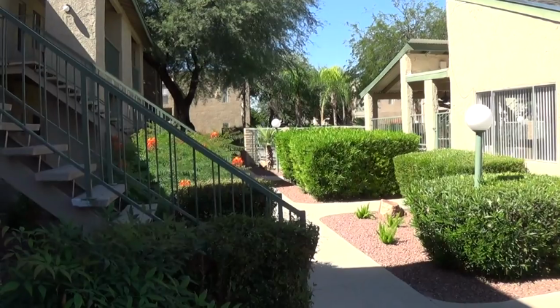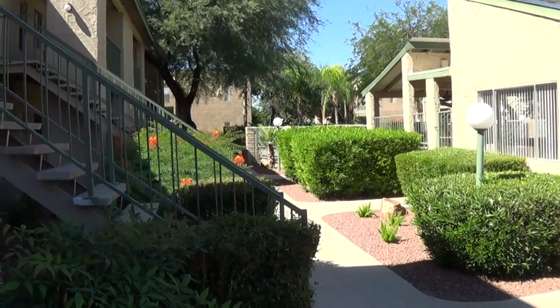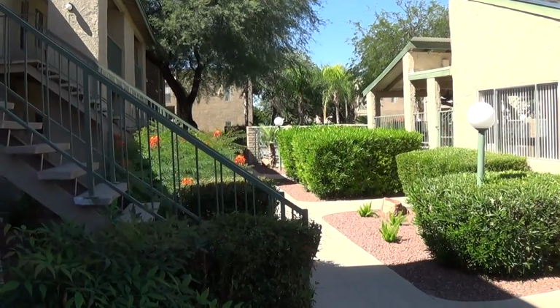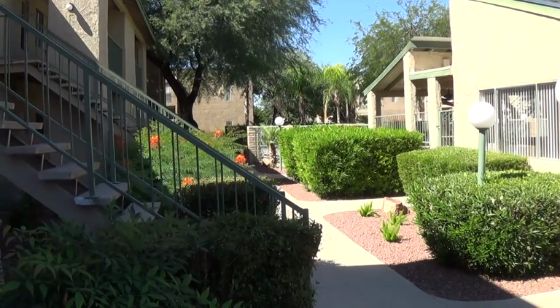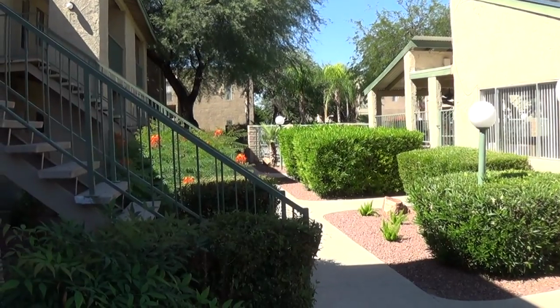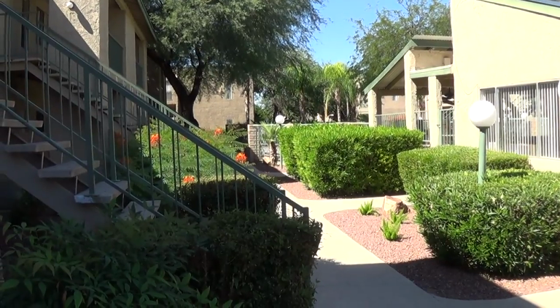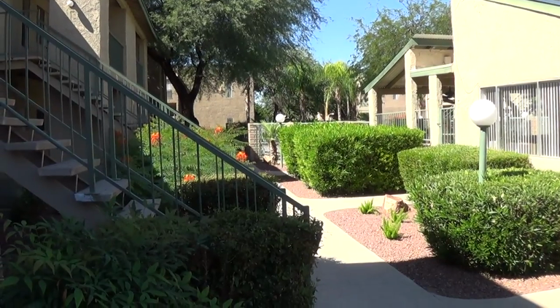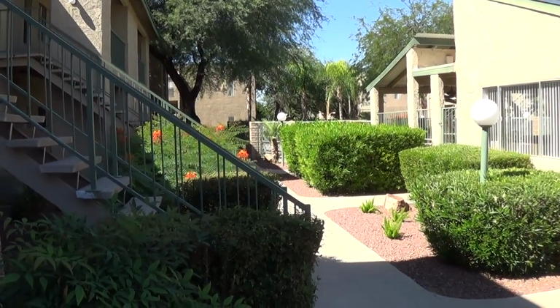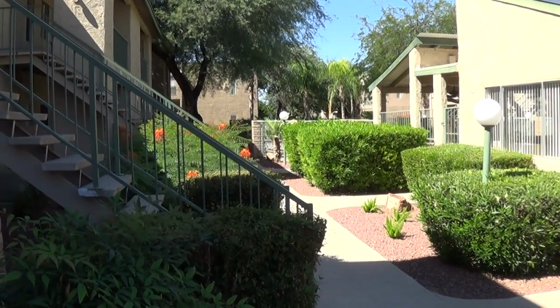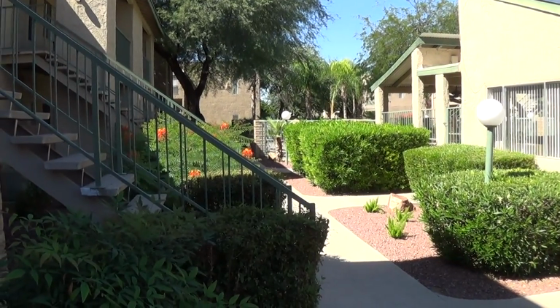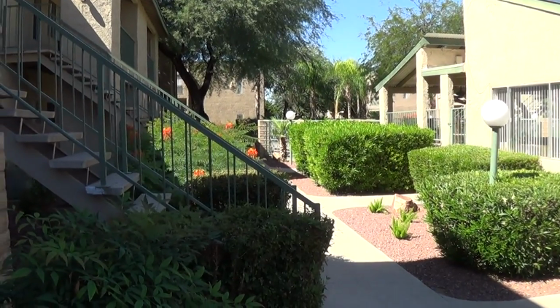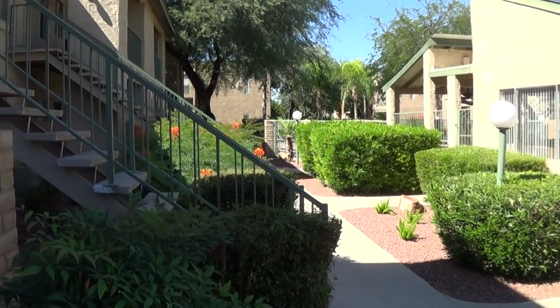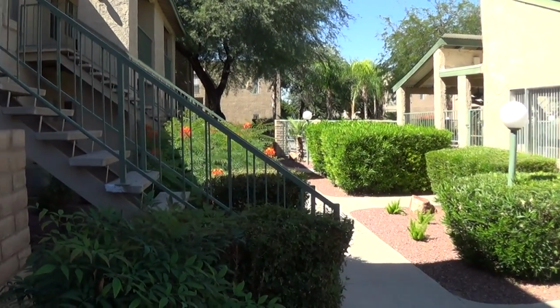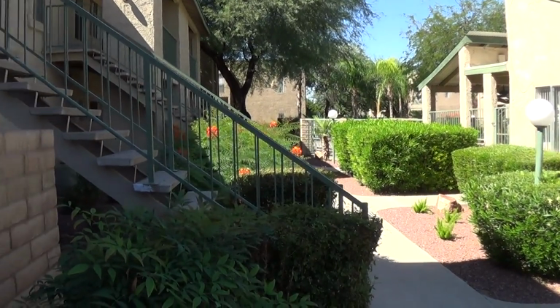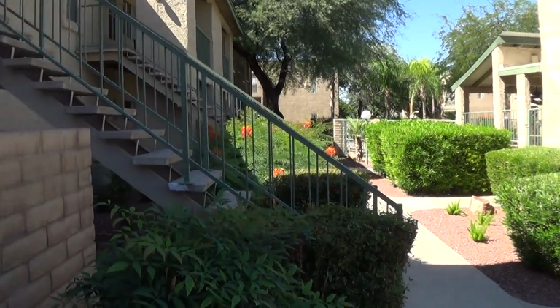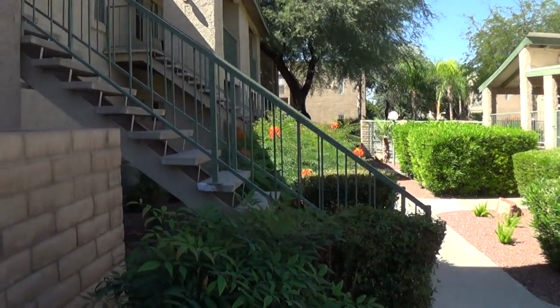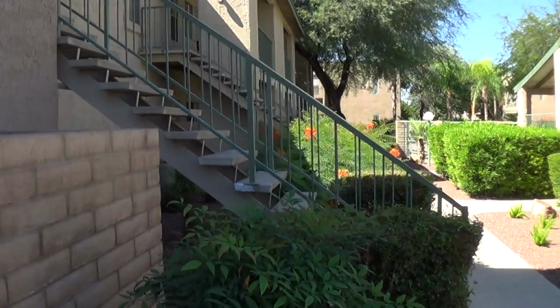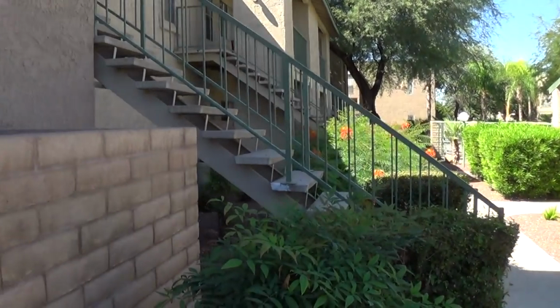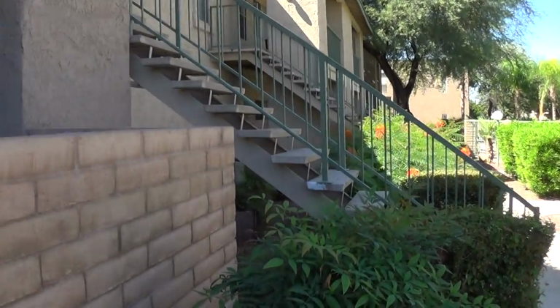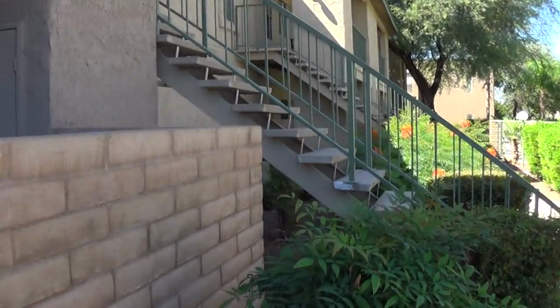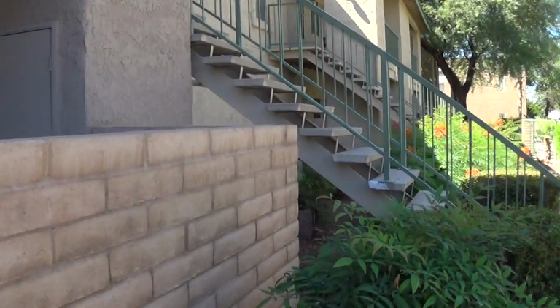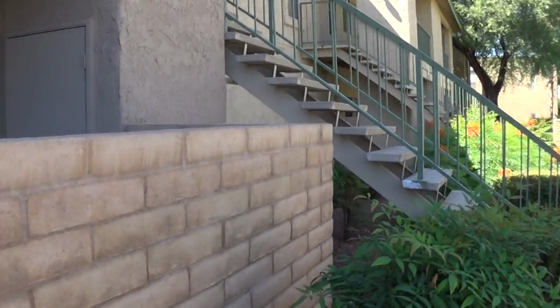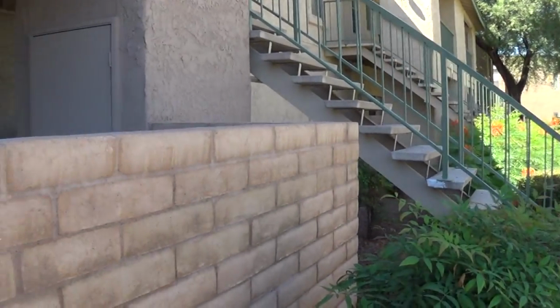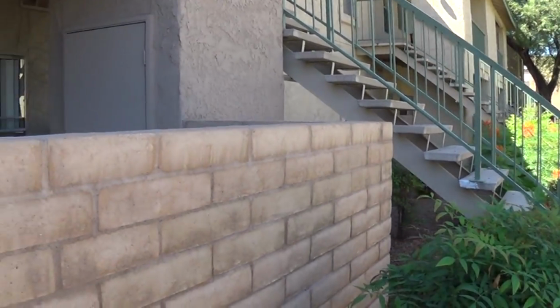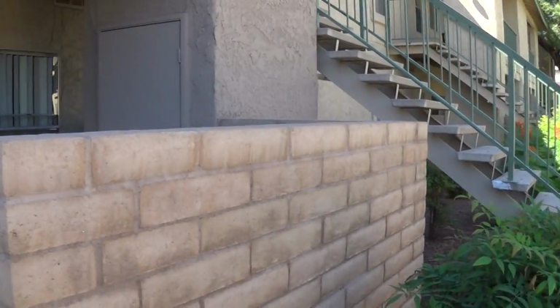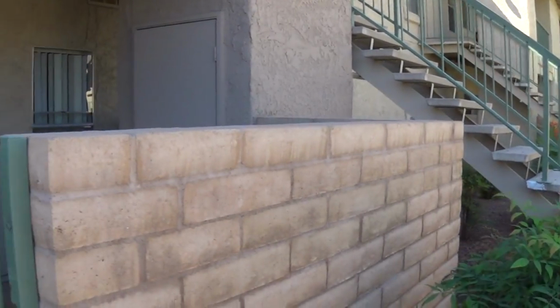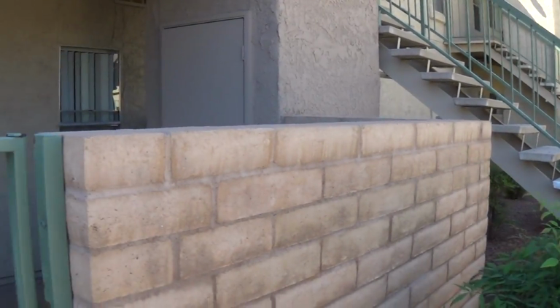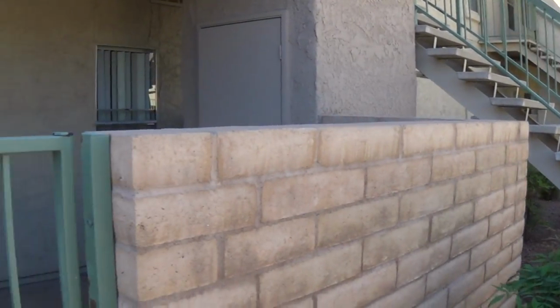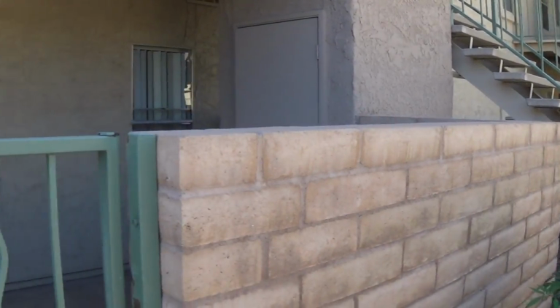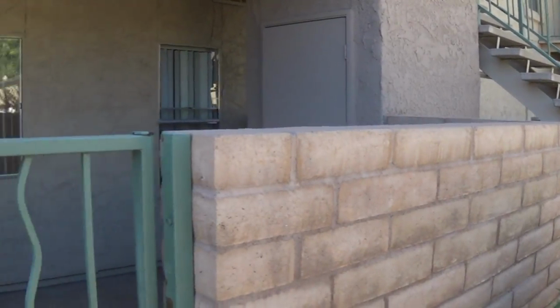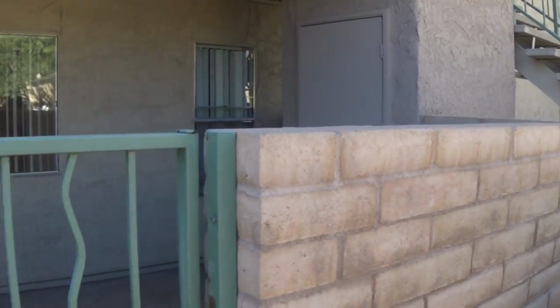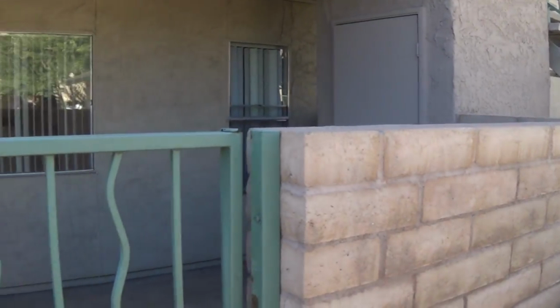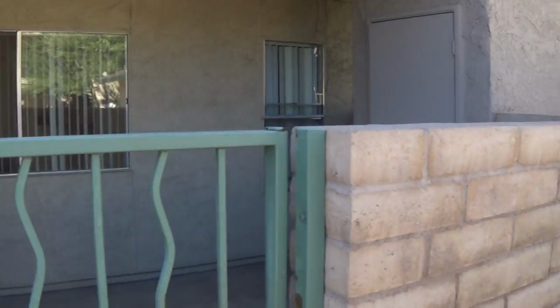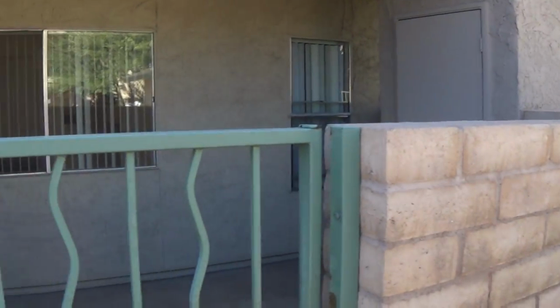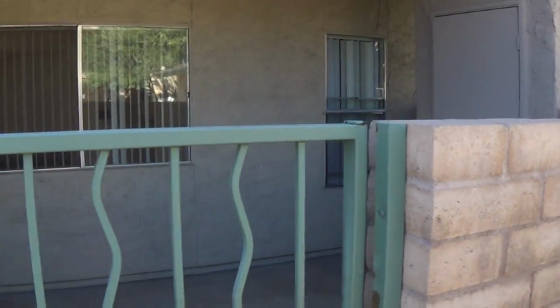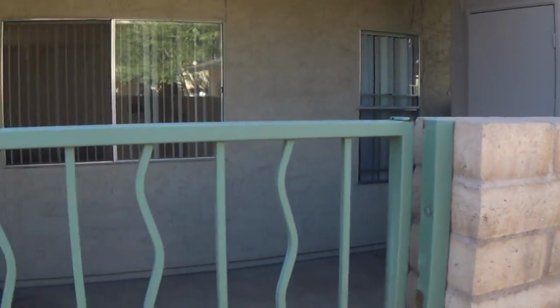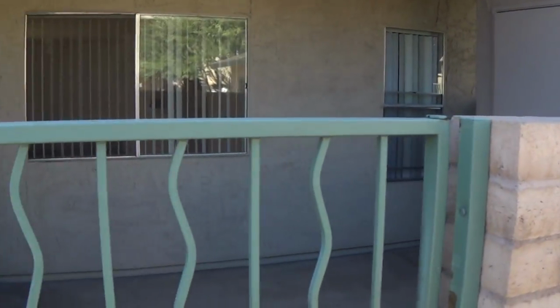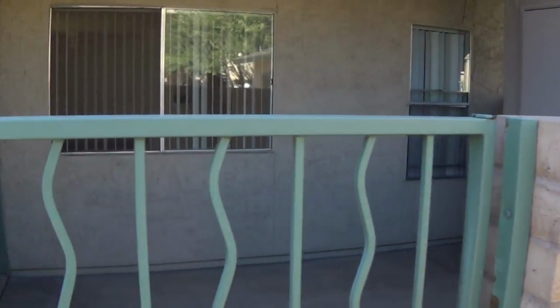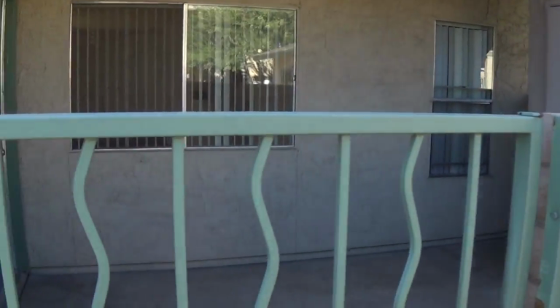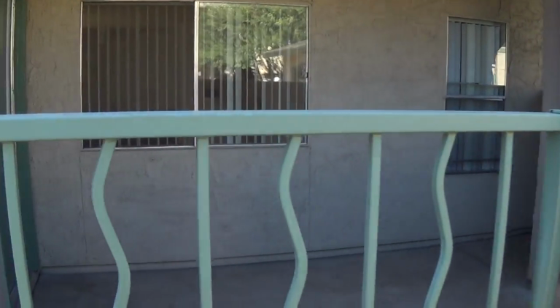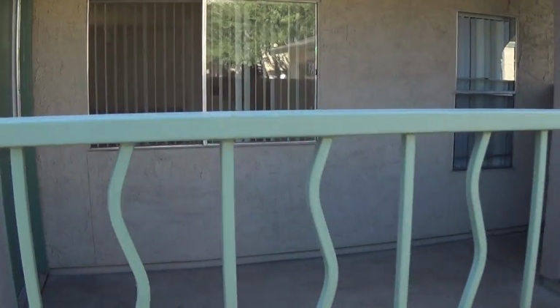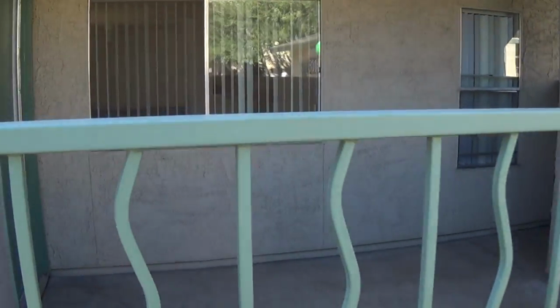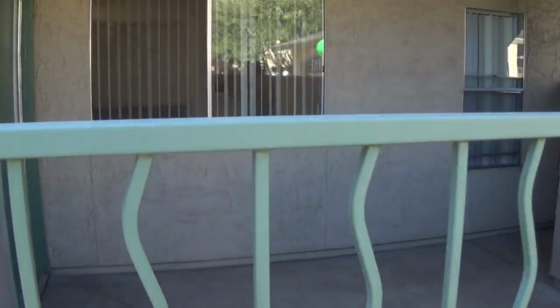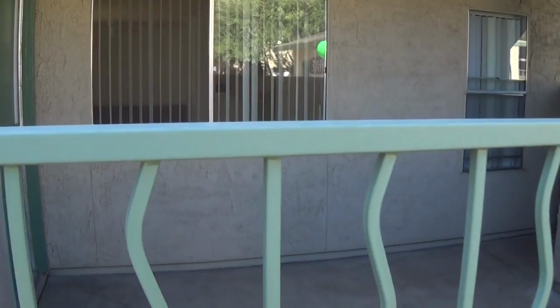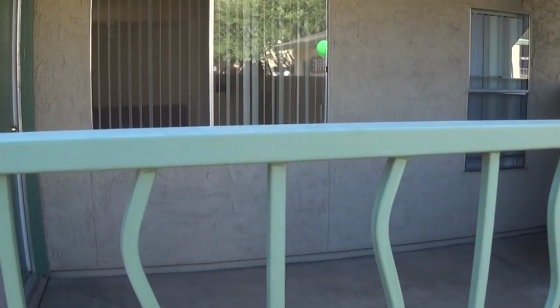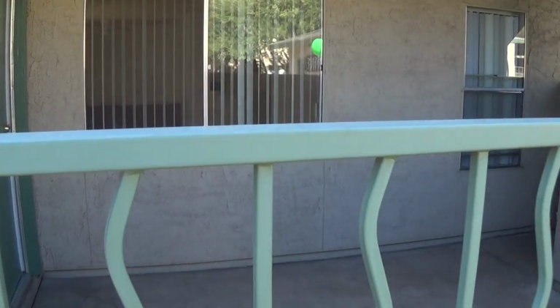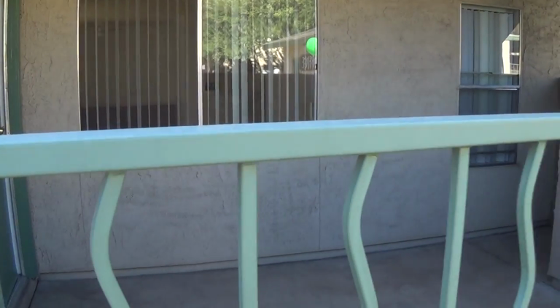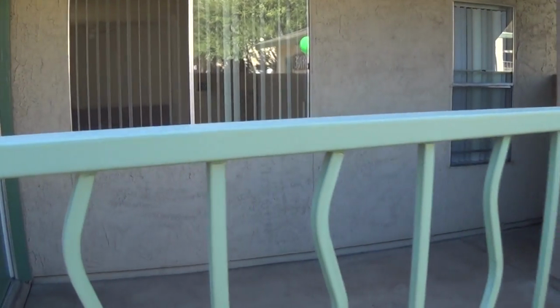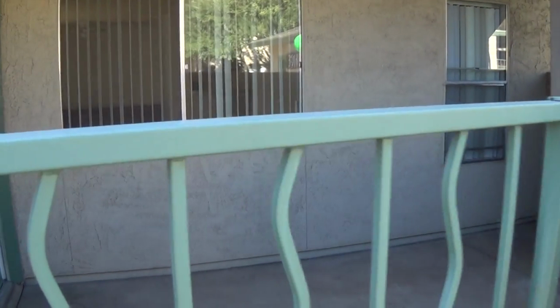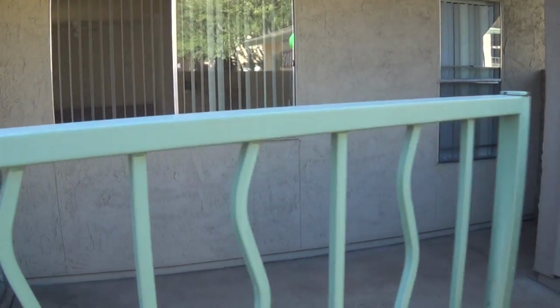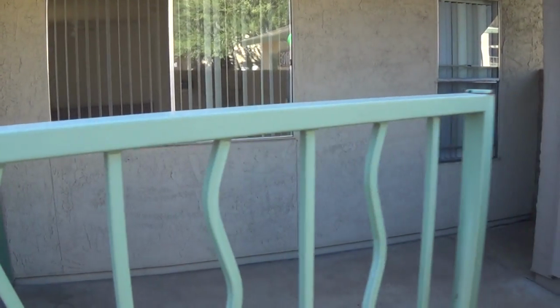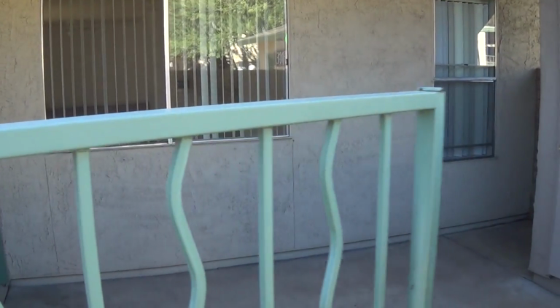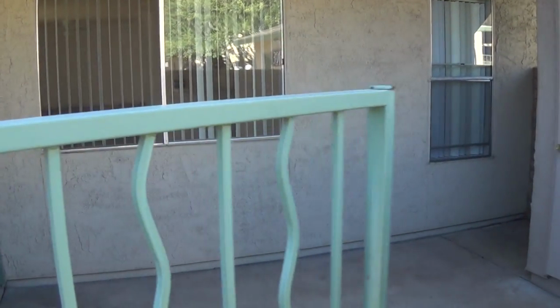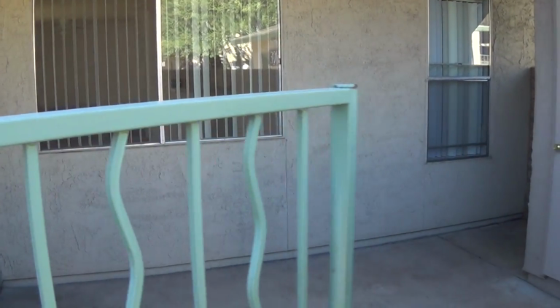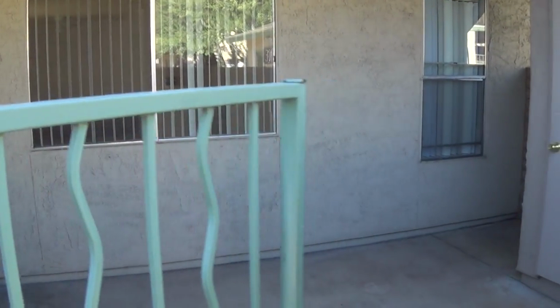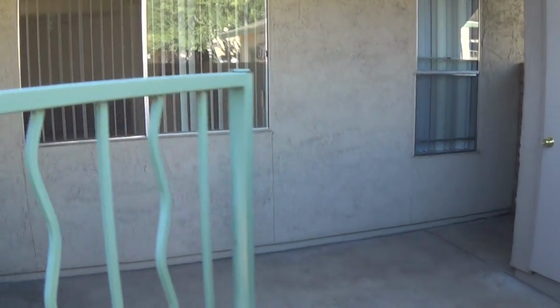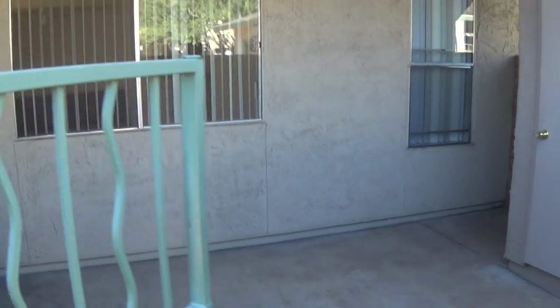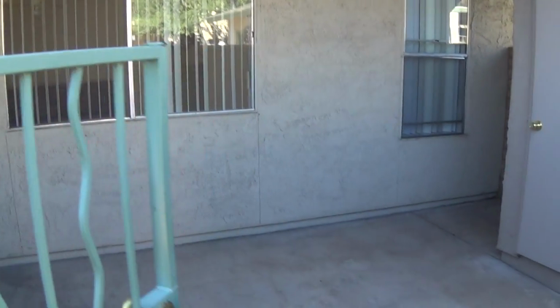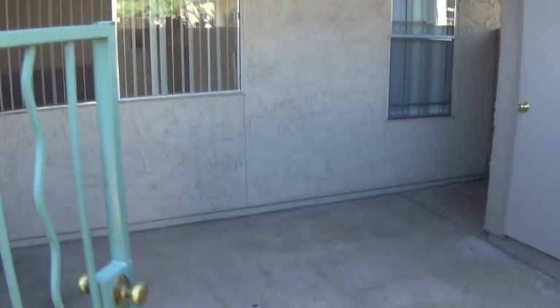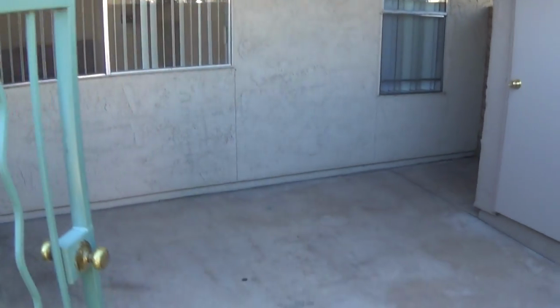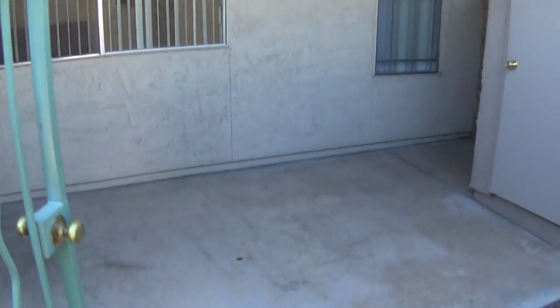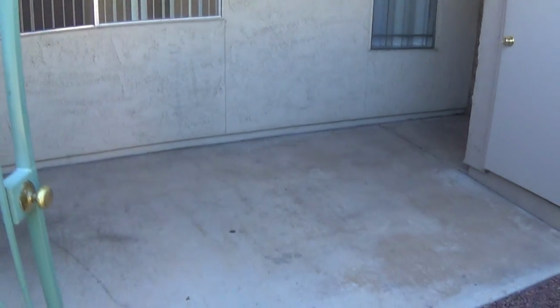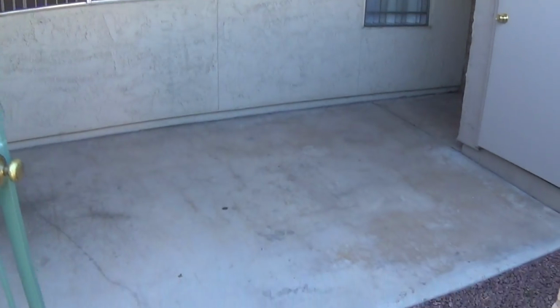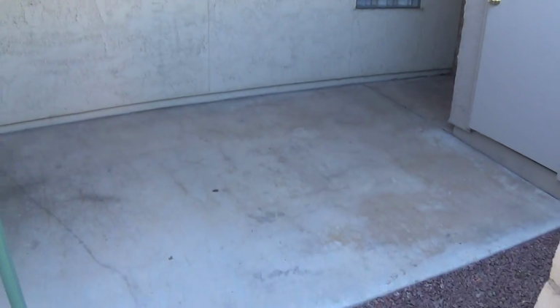Hi folks, John Heiserman, and this is a quick video tour of one of our spacious ground floor two-bedroom two-baths here at Sand Pebble Apartments.